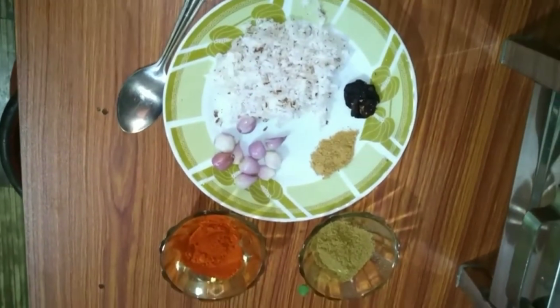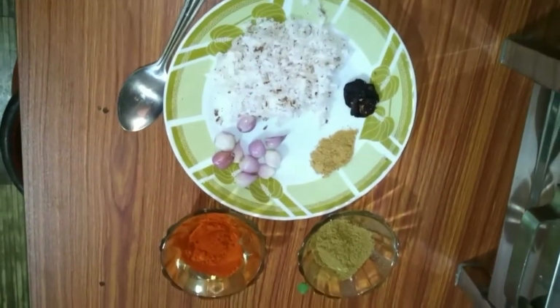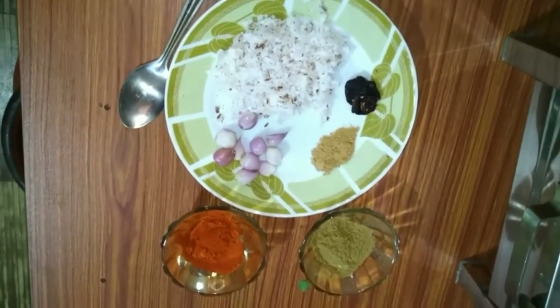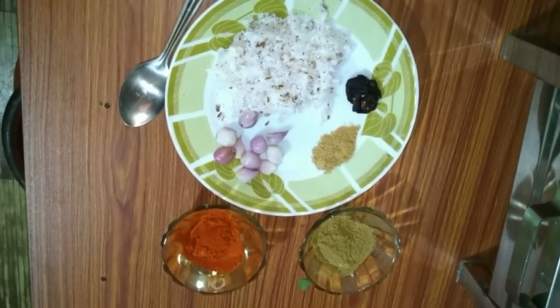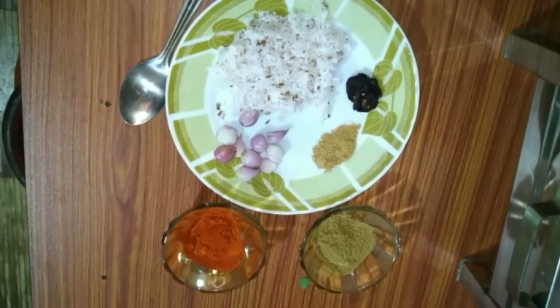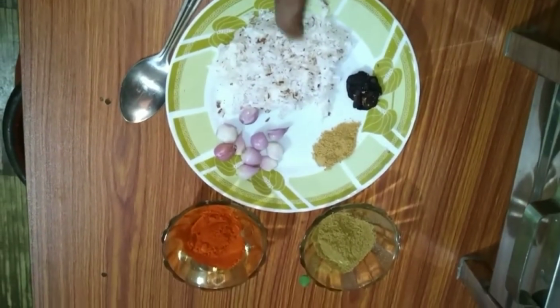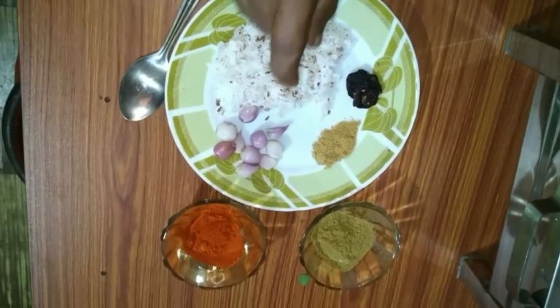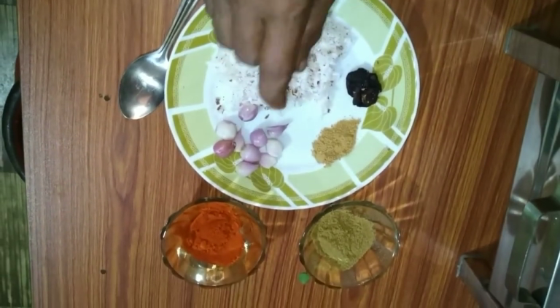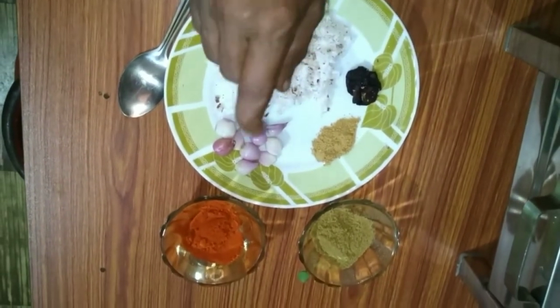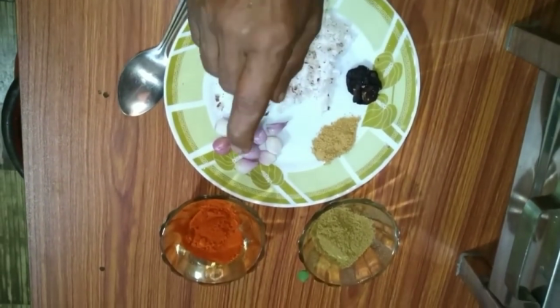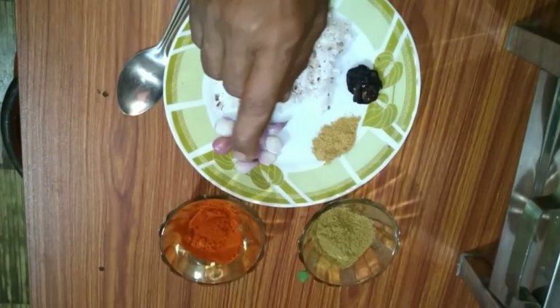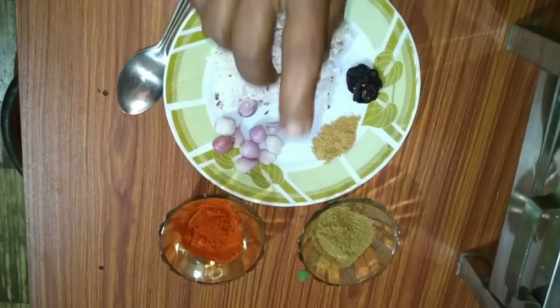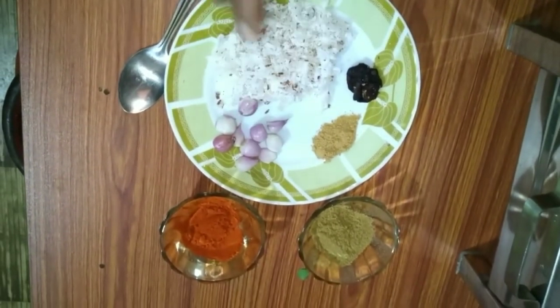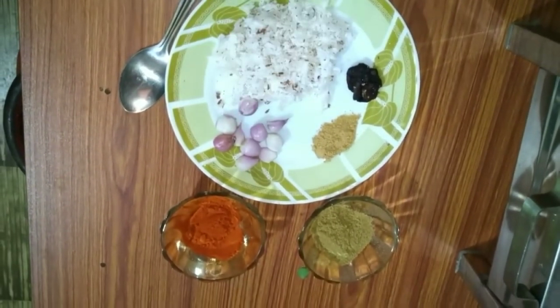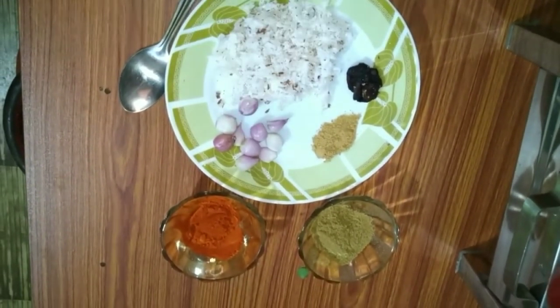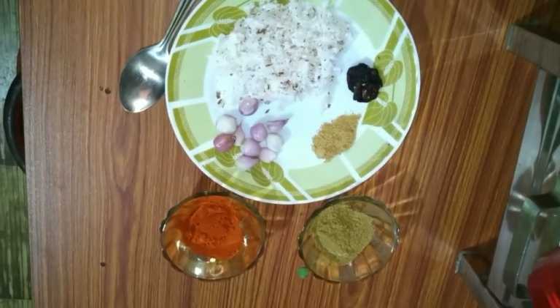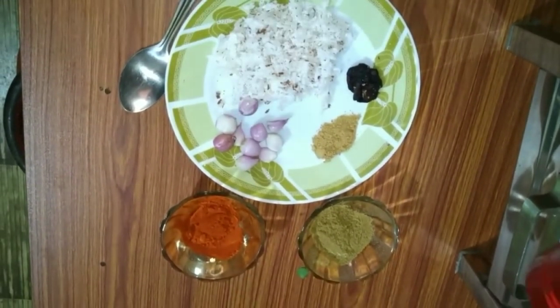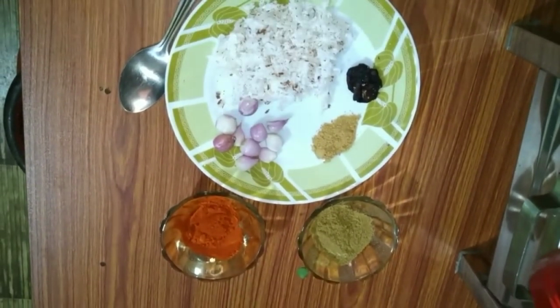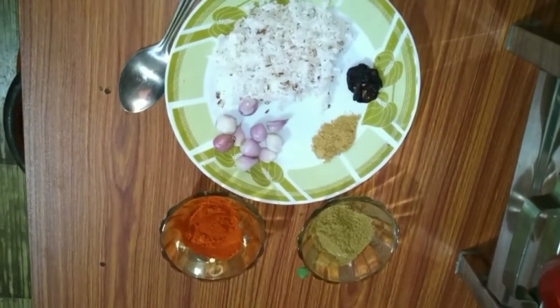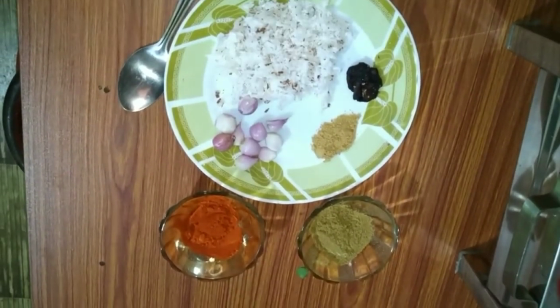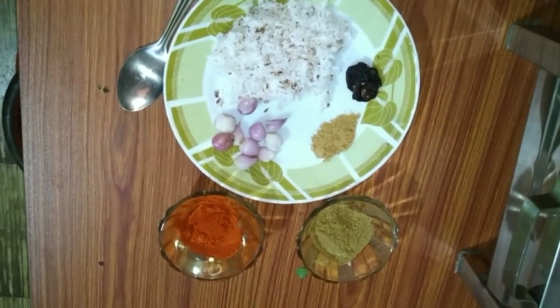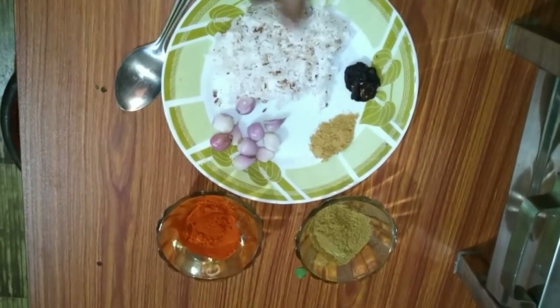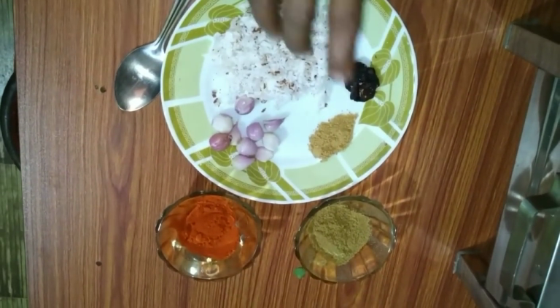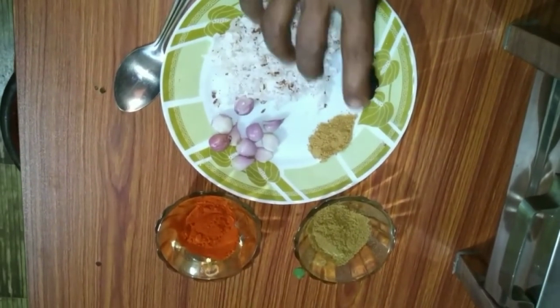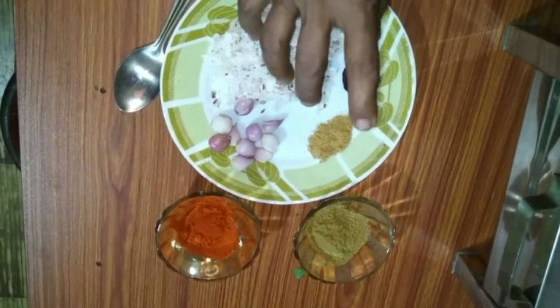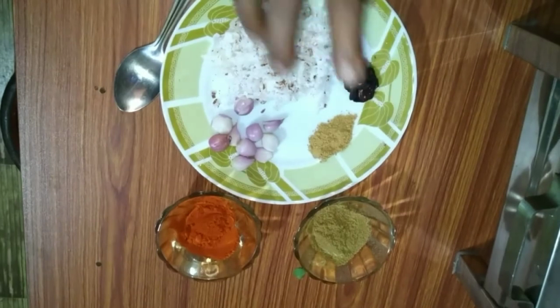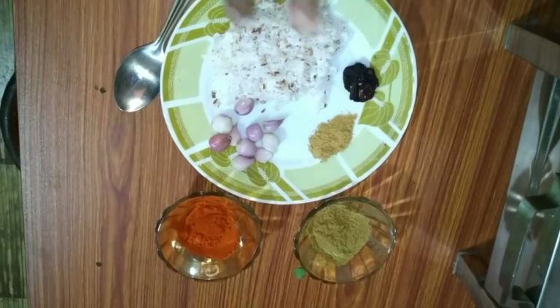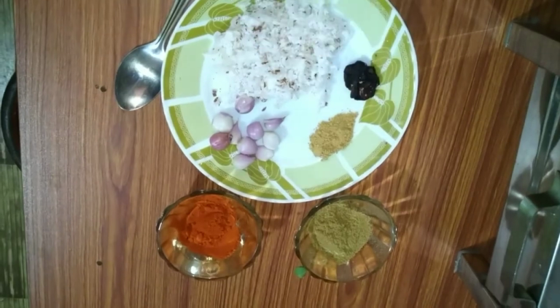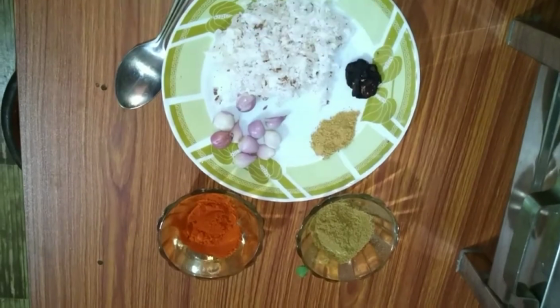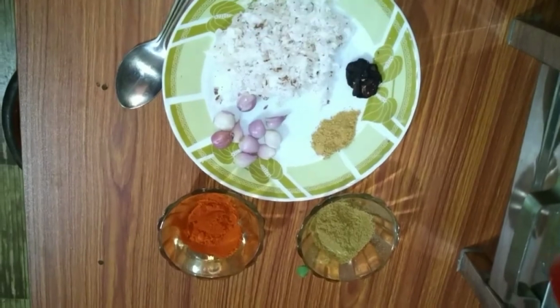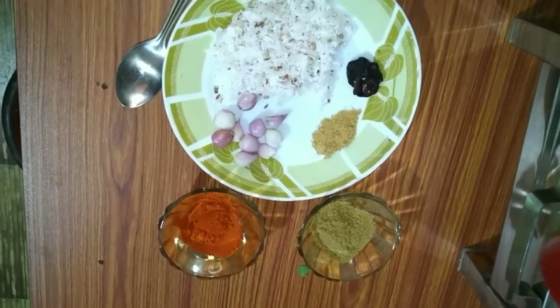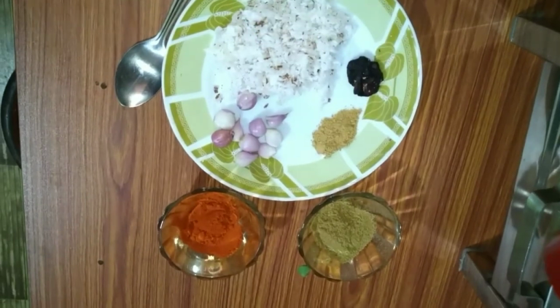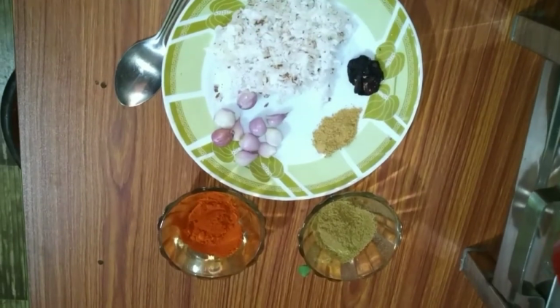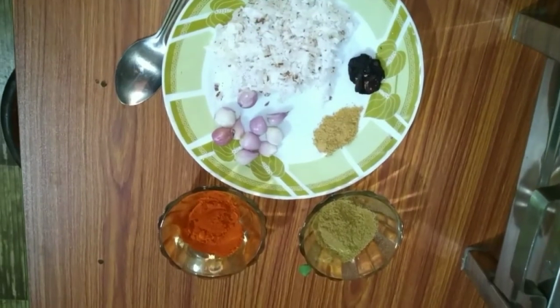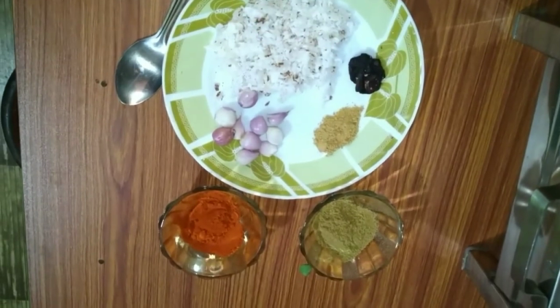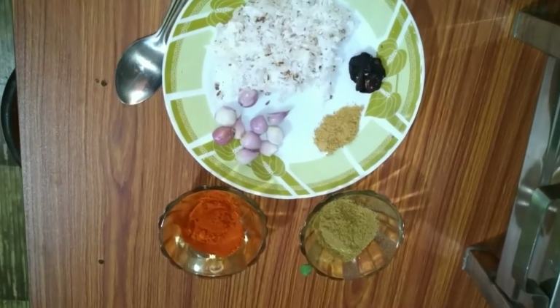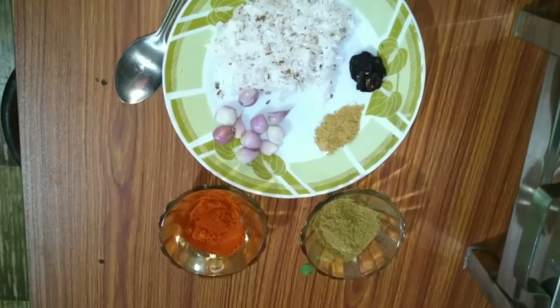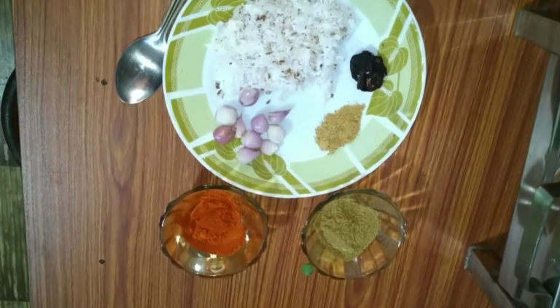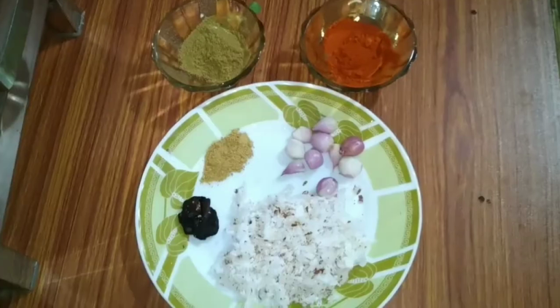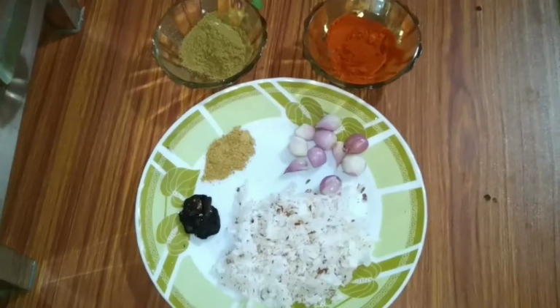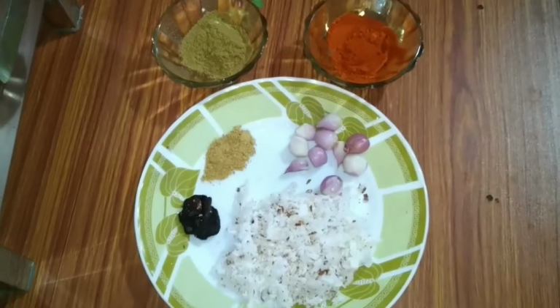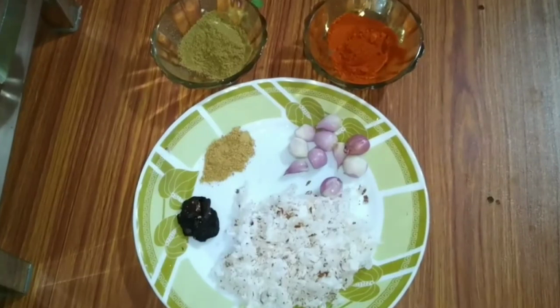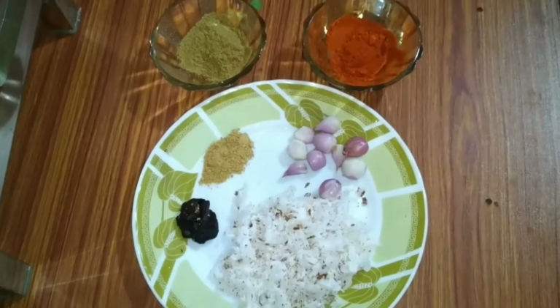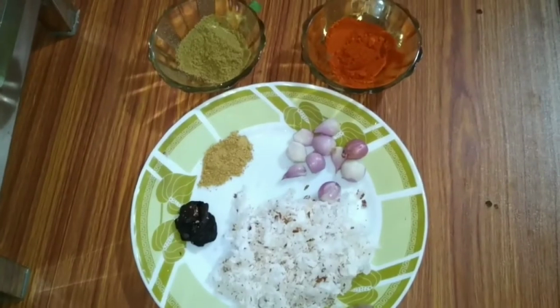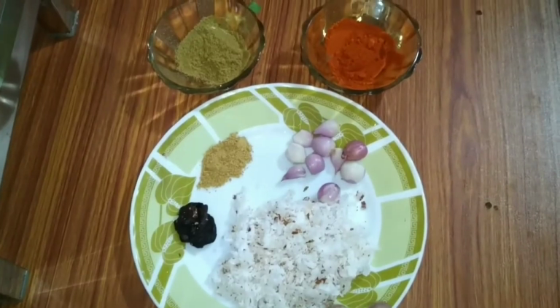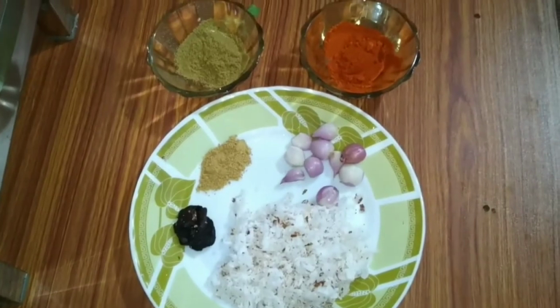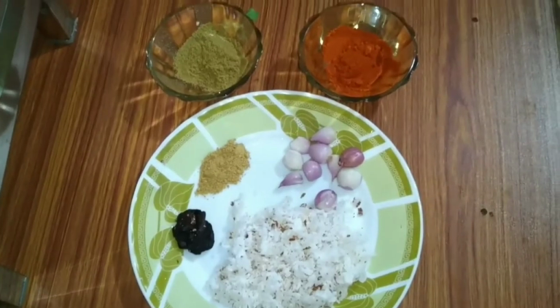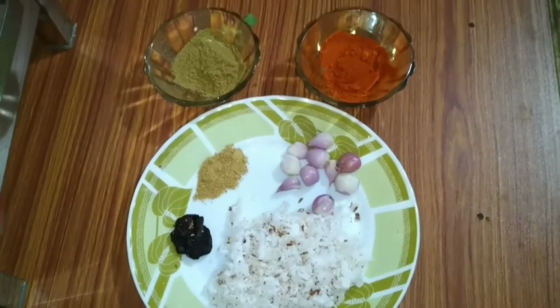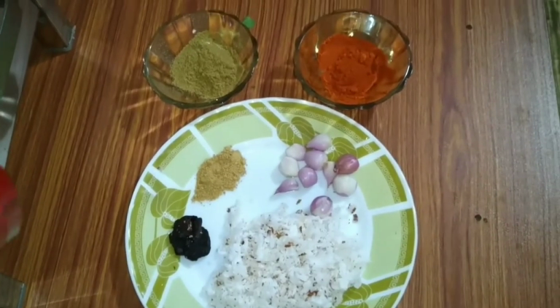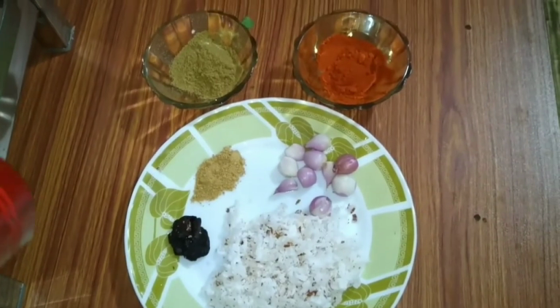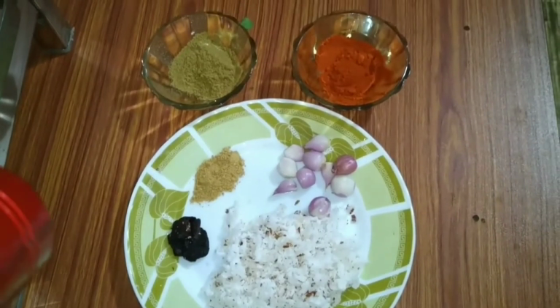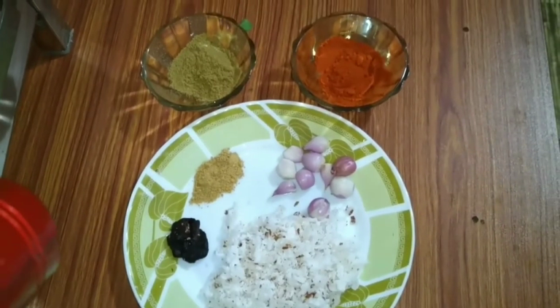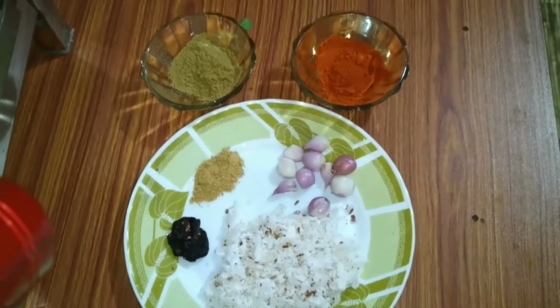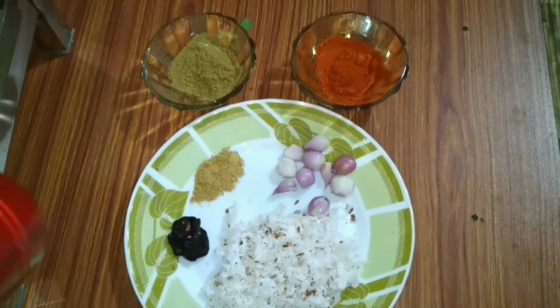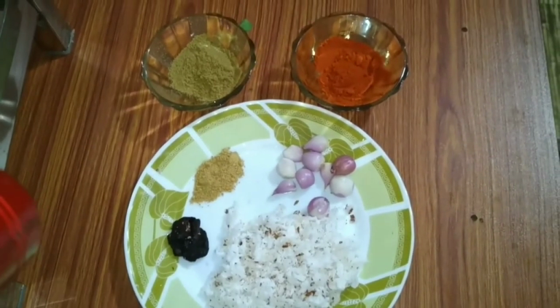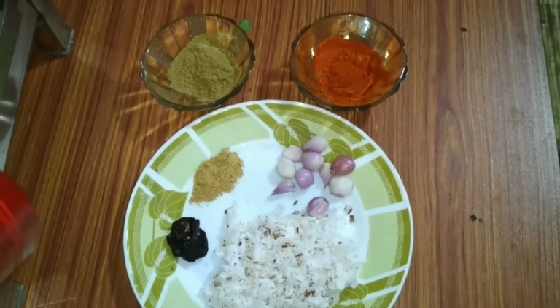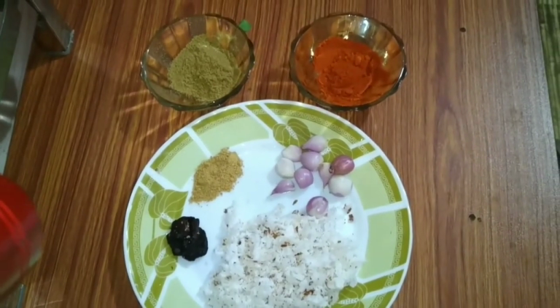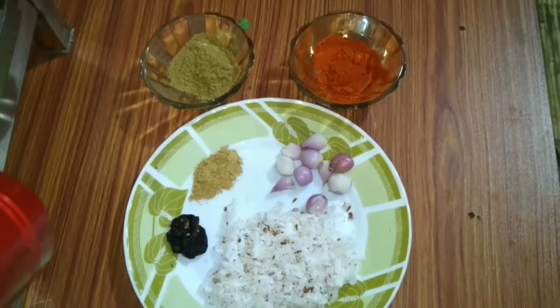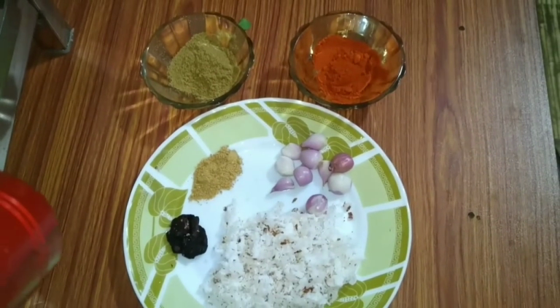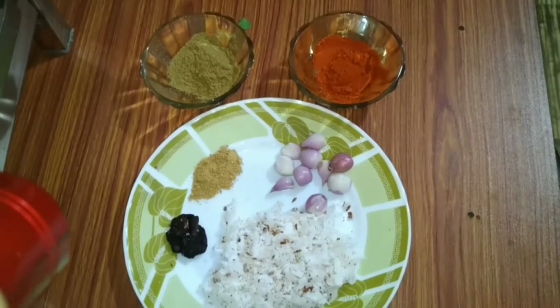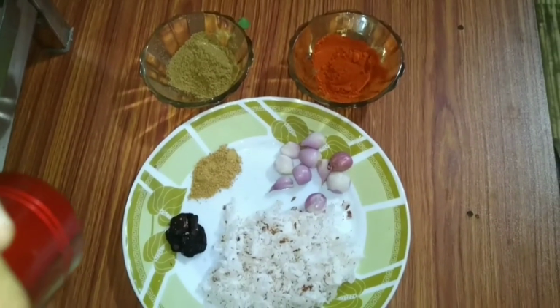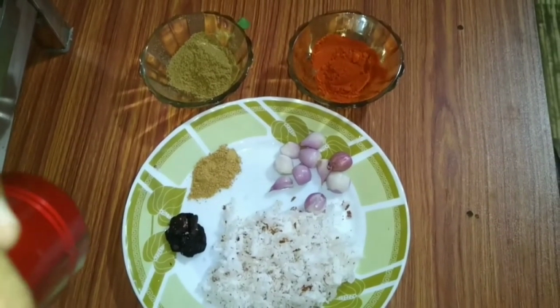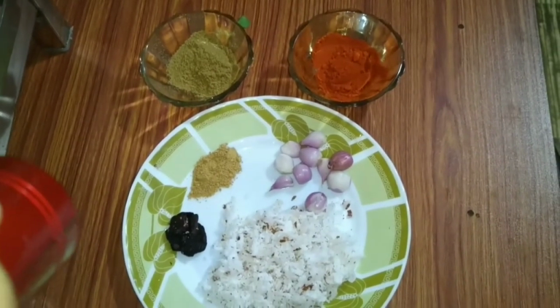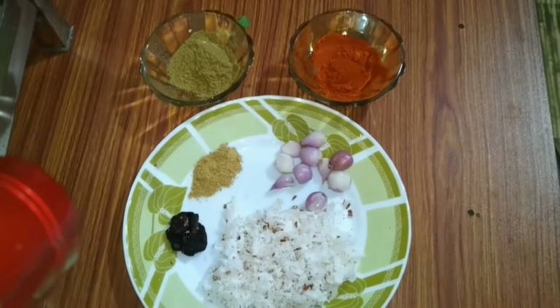I will cook this out on my side. I'll cook these things up on my side.